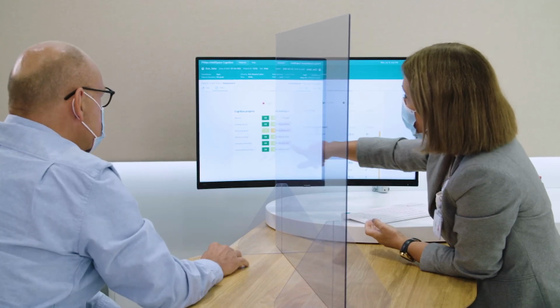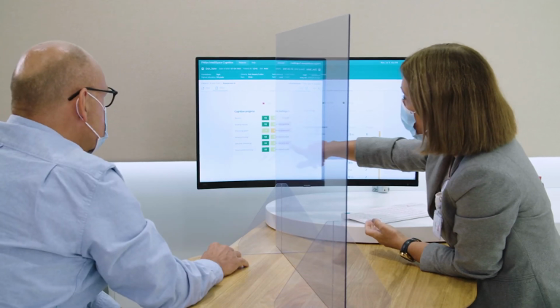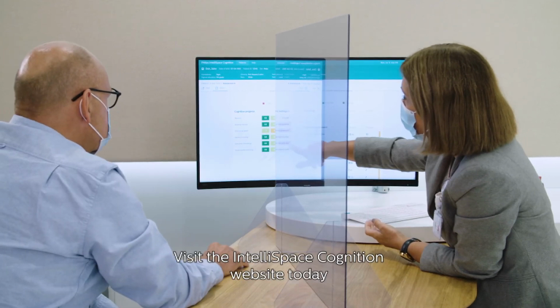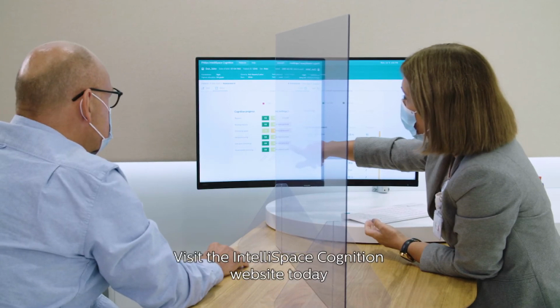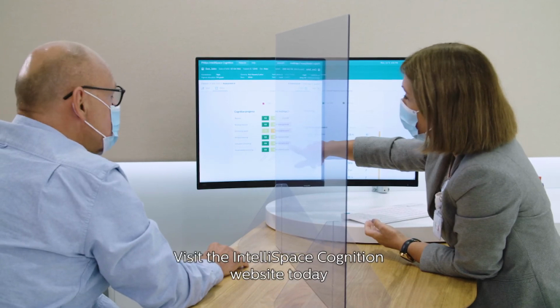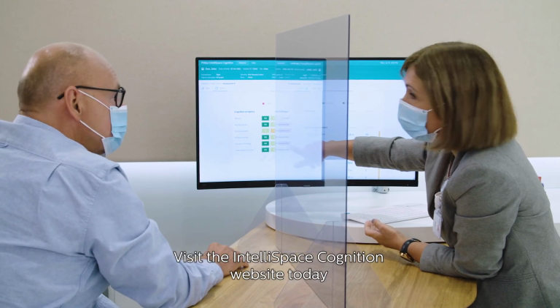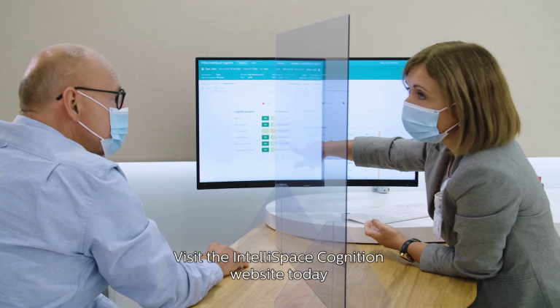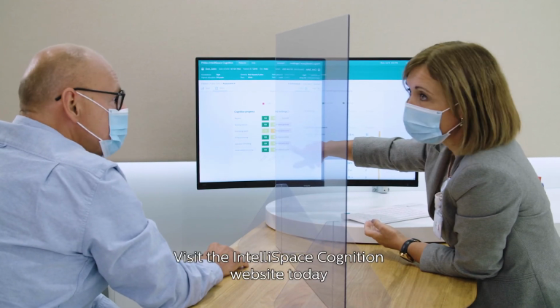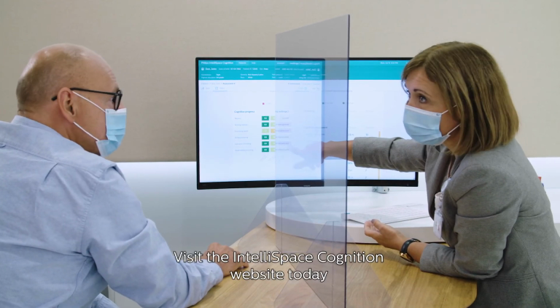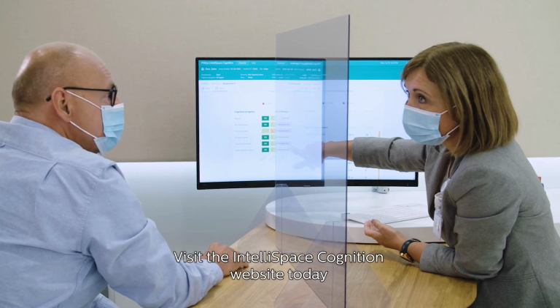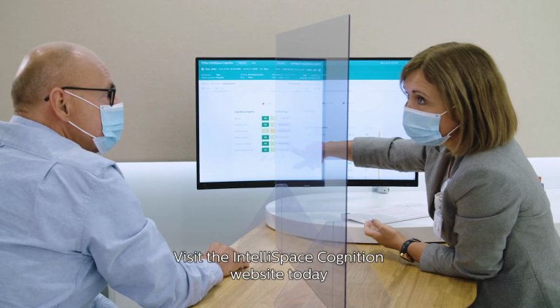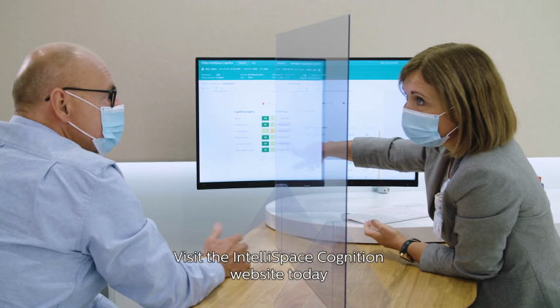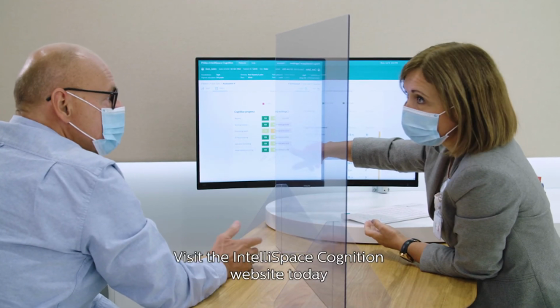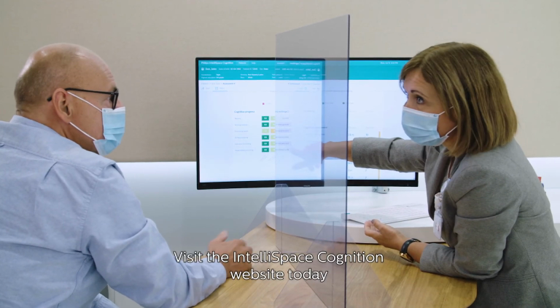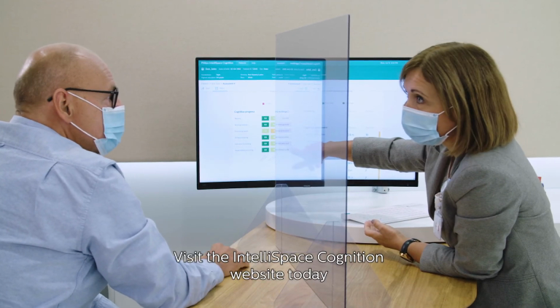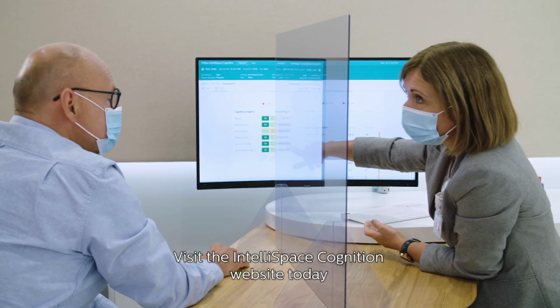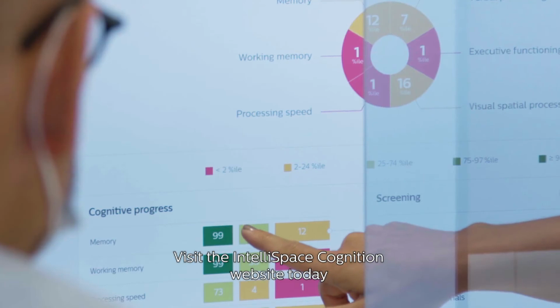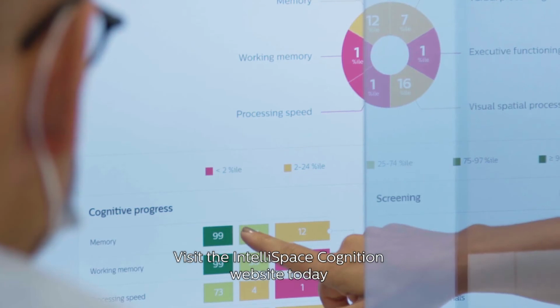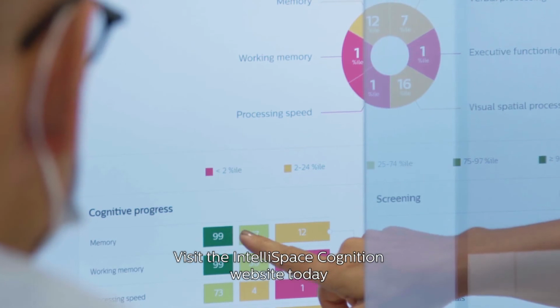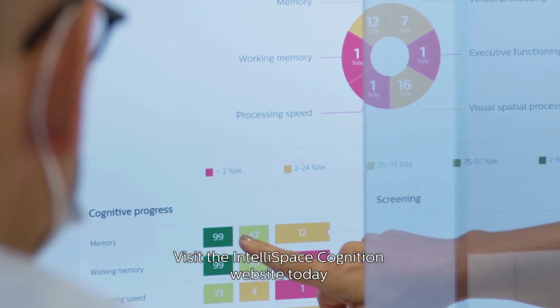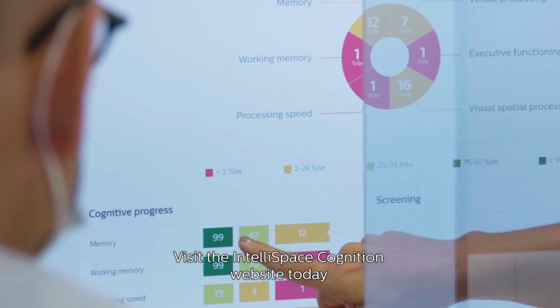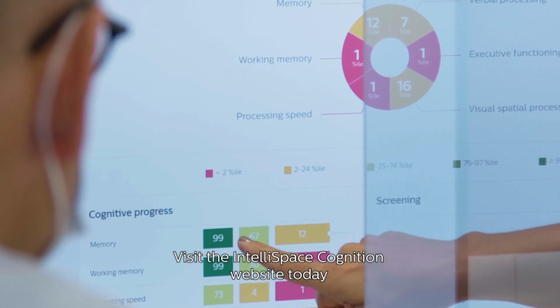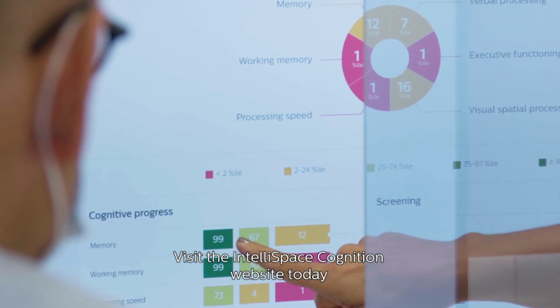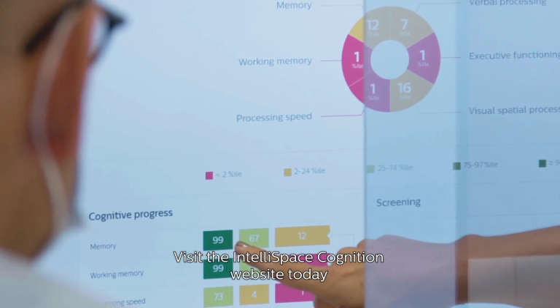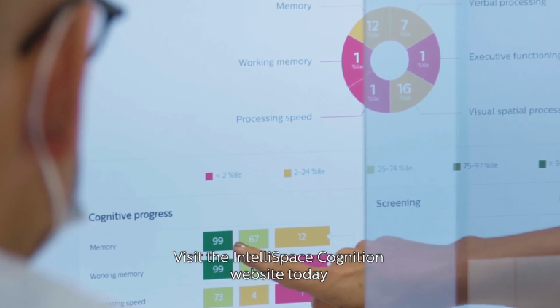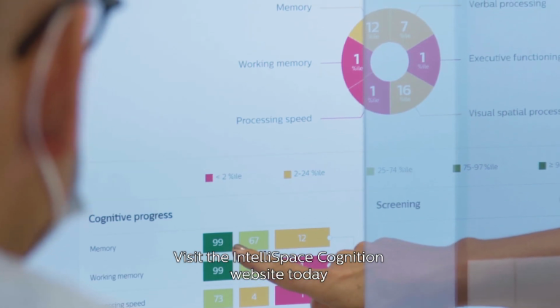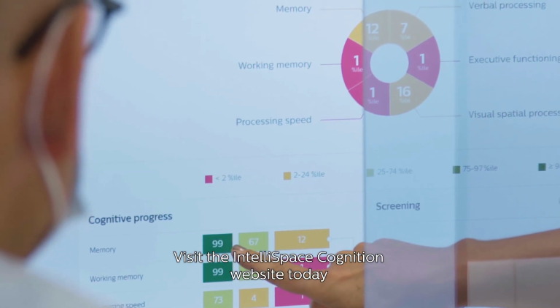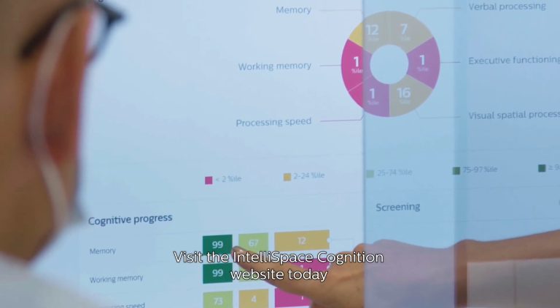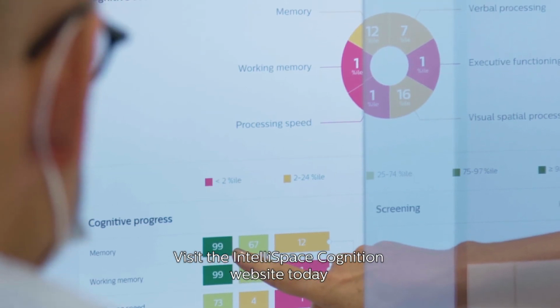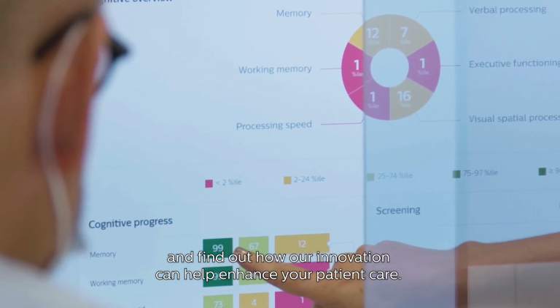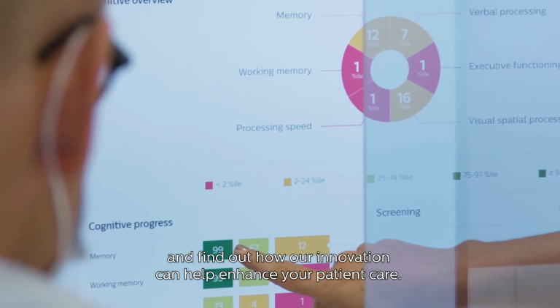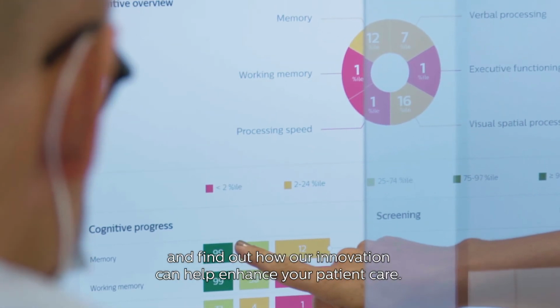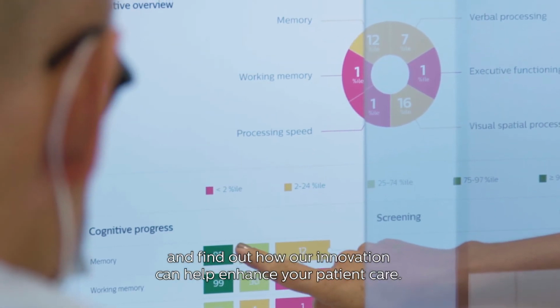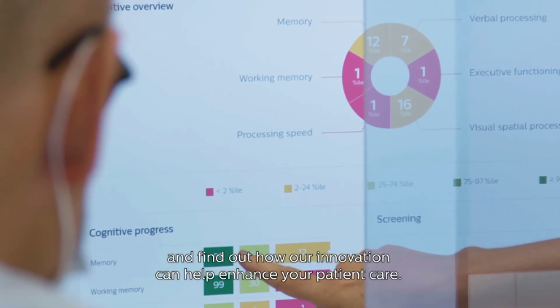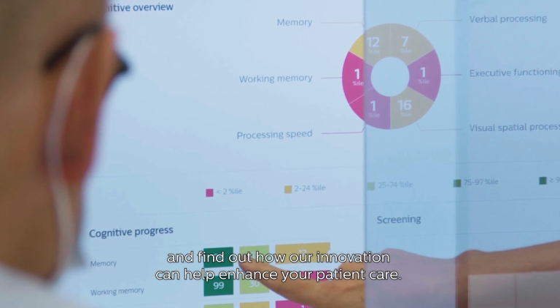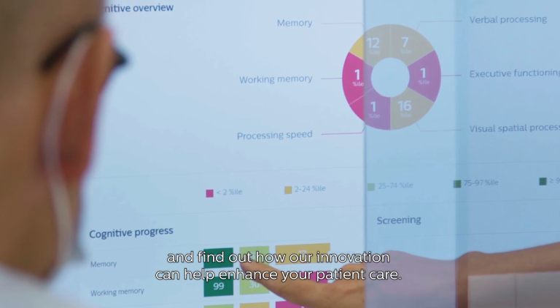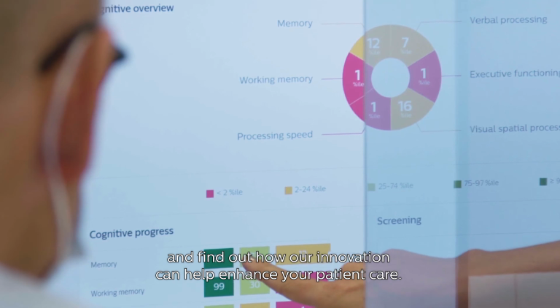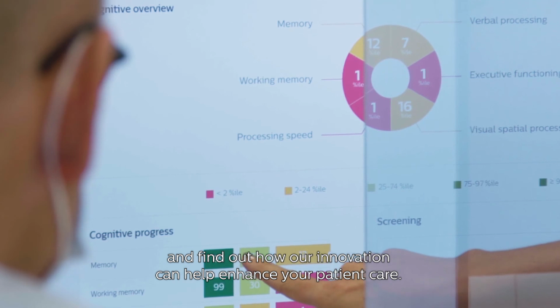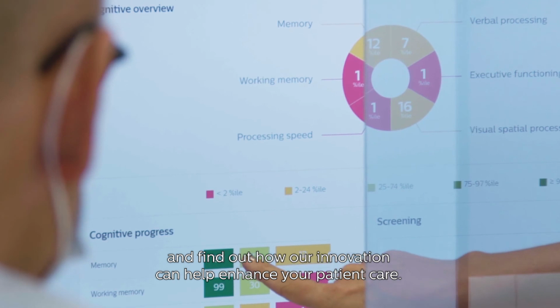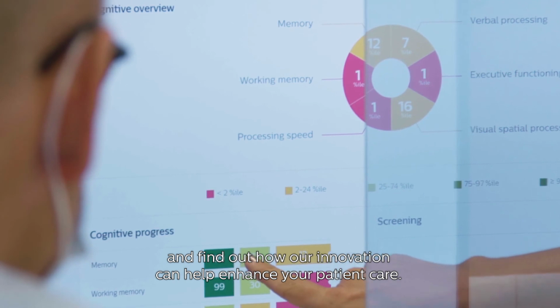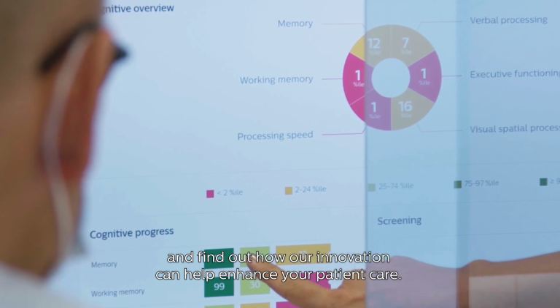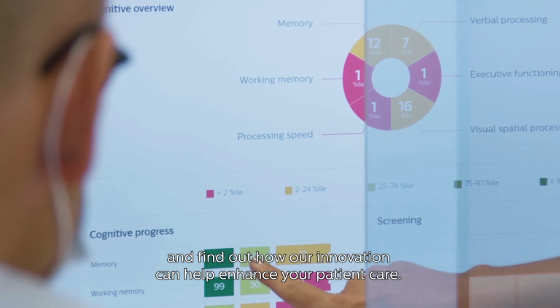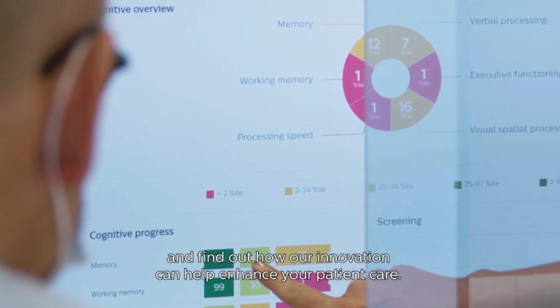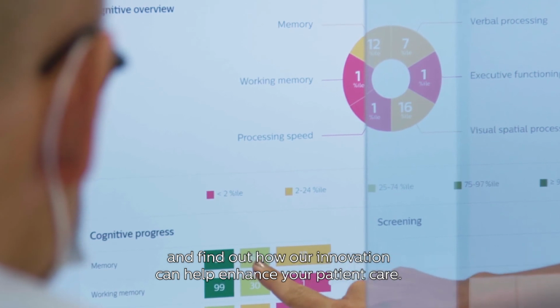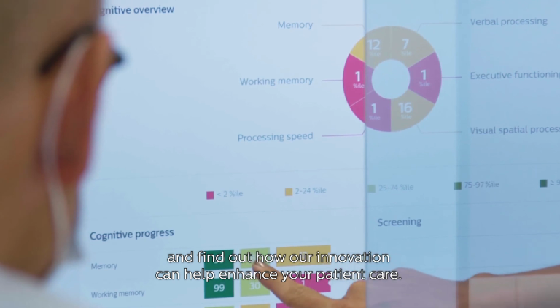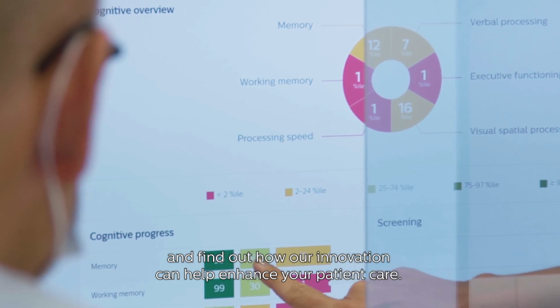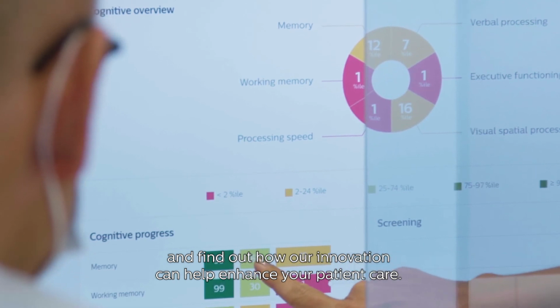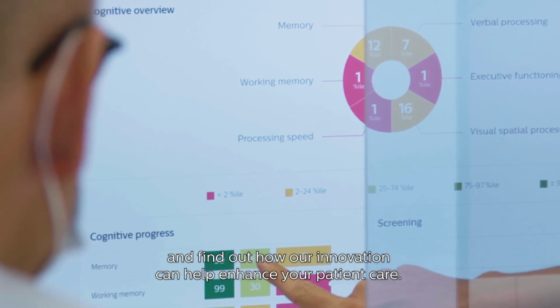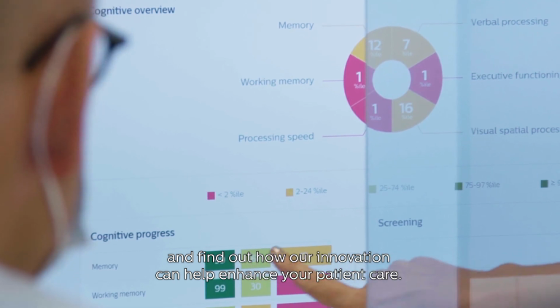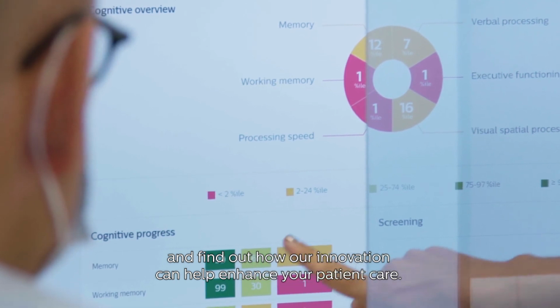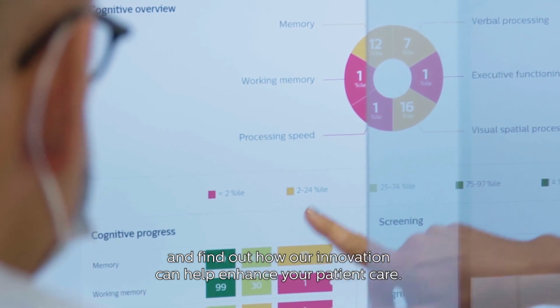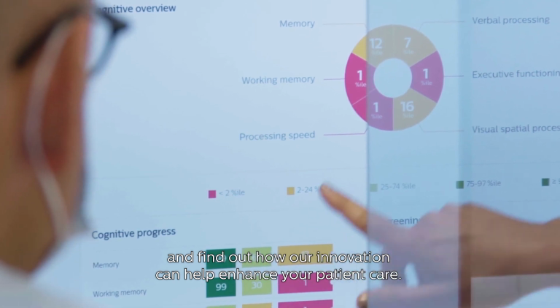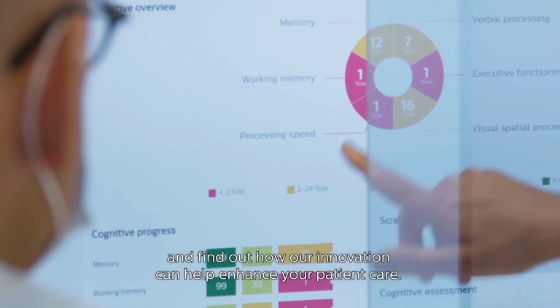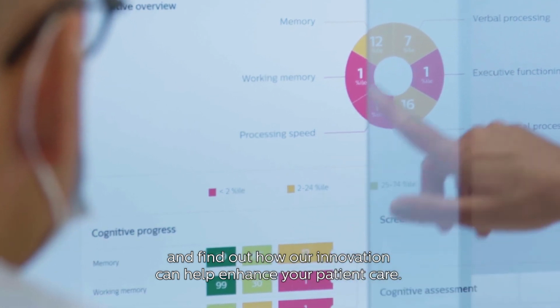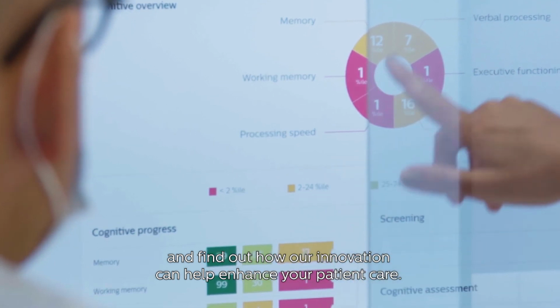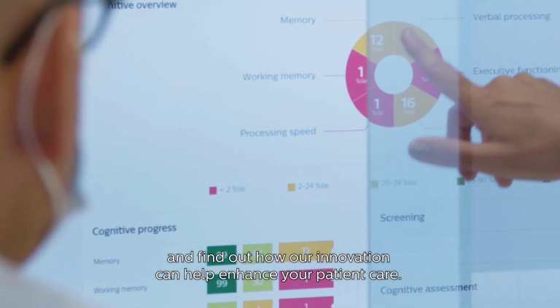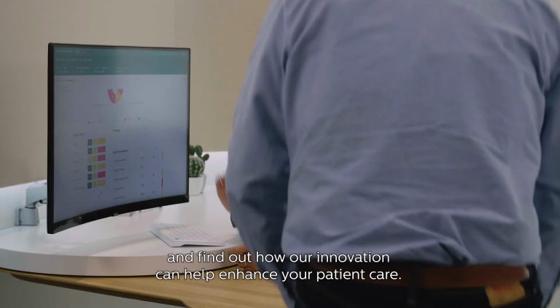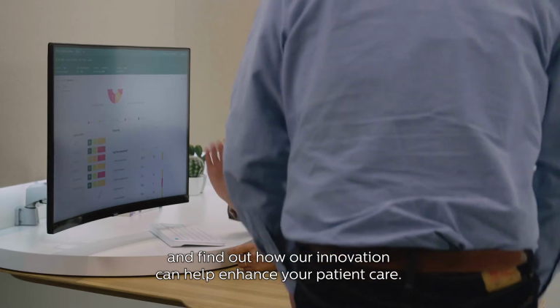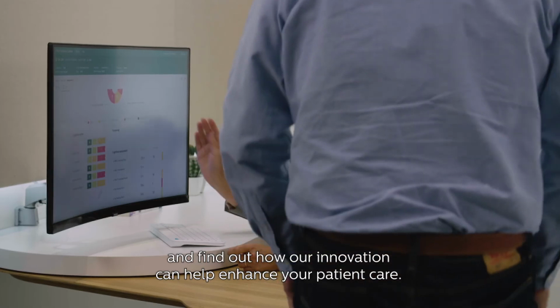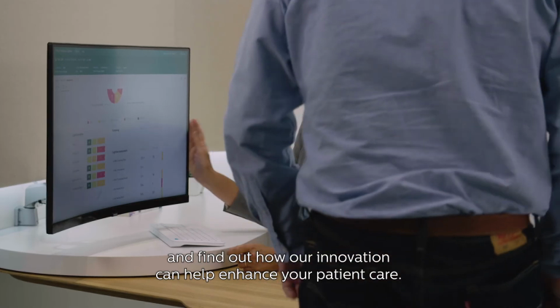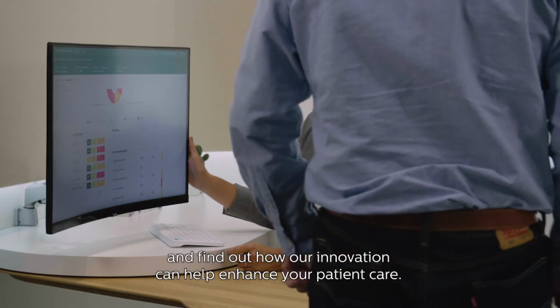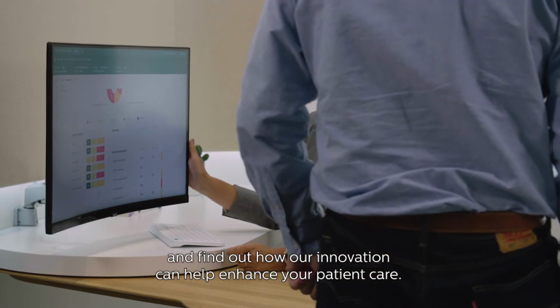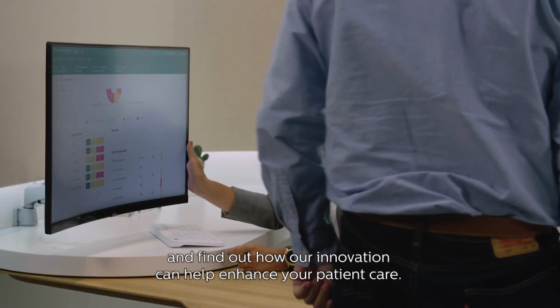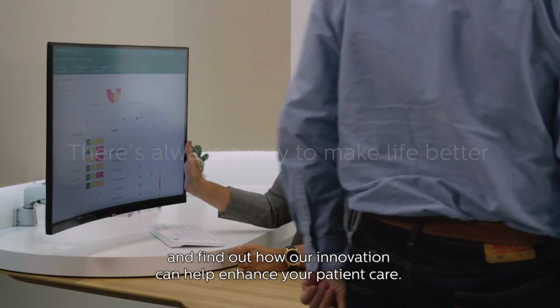Visit the IntelliSpace Cognition website today and find out how our innovation can help enhance your patient care.